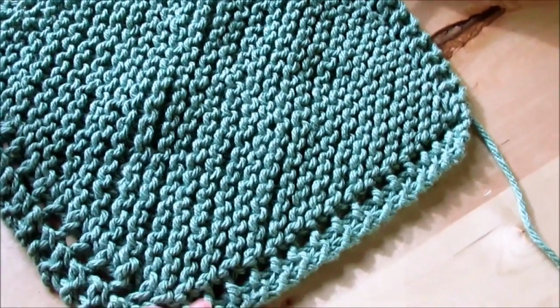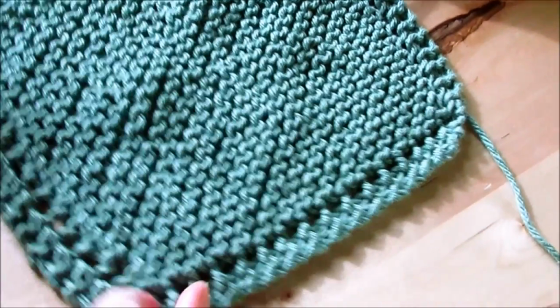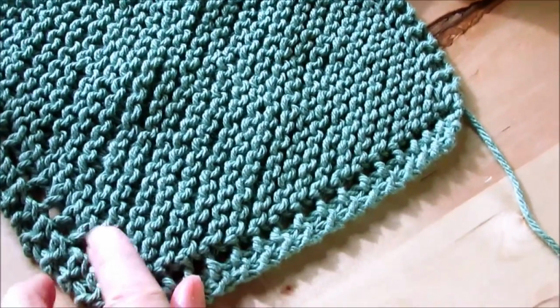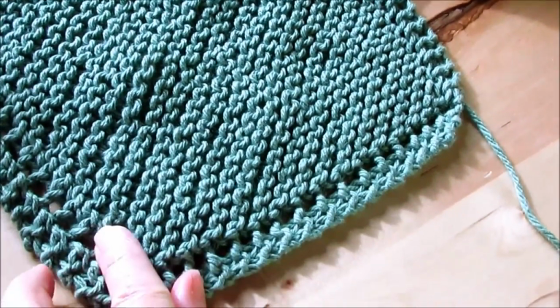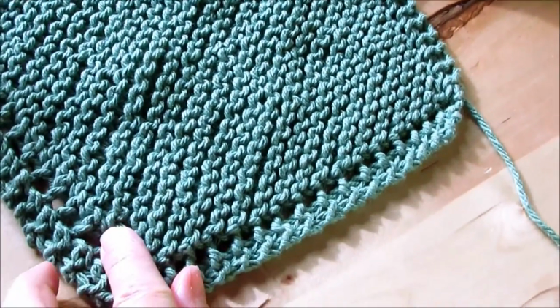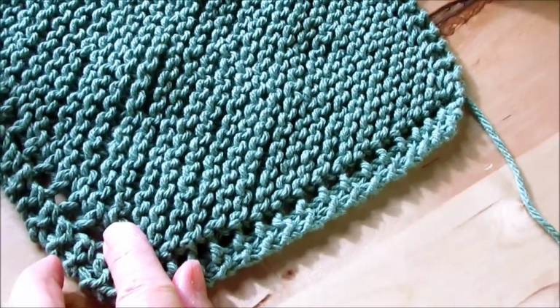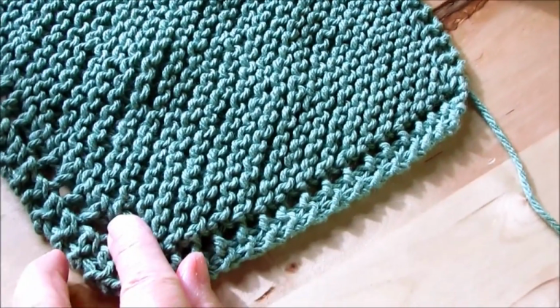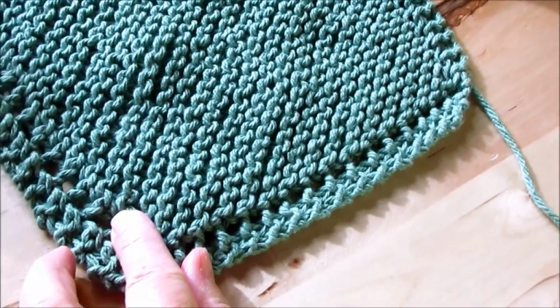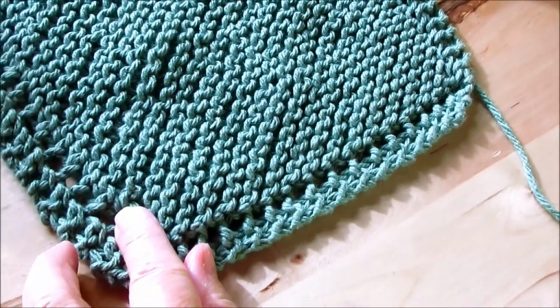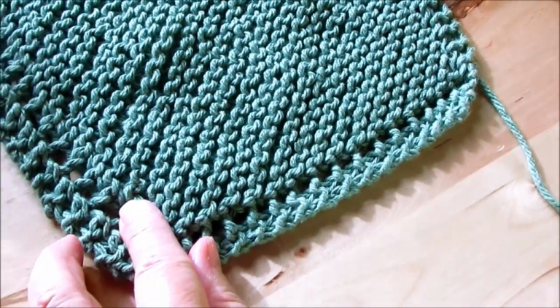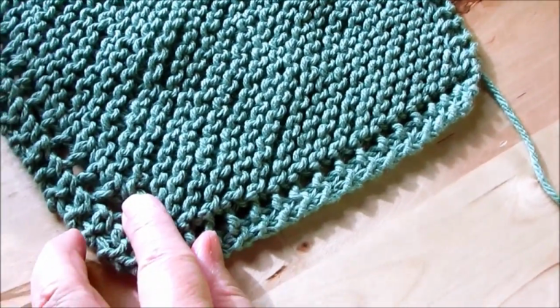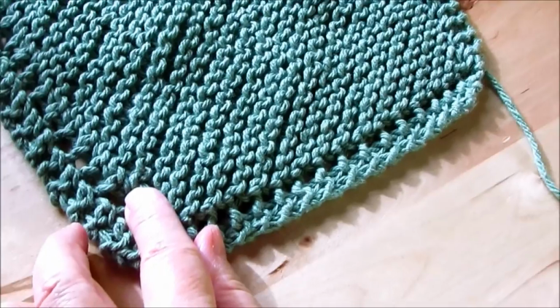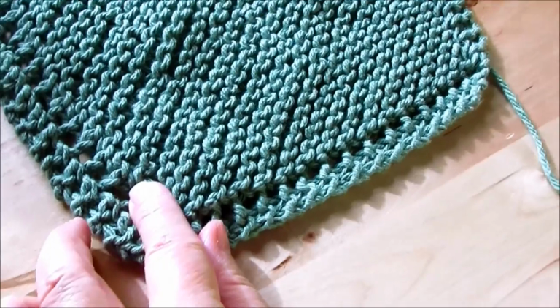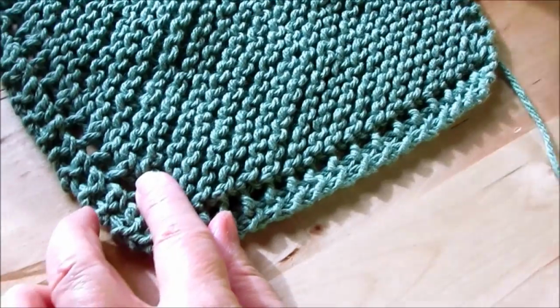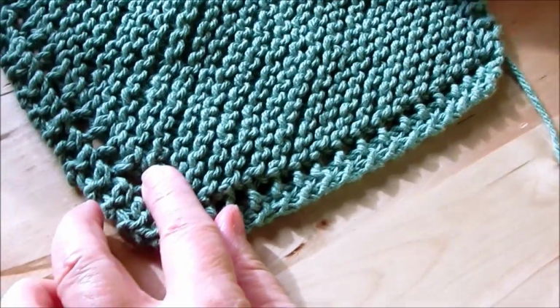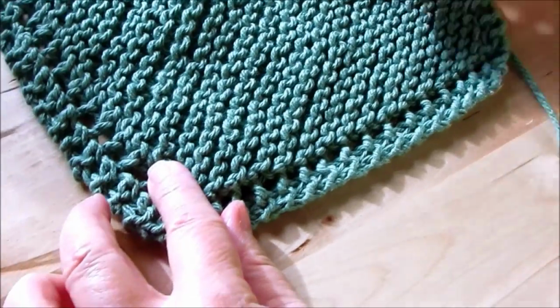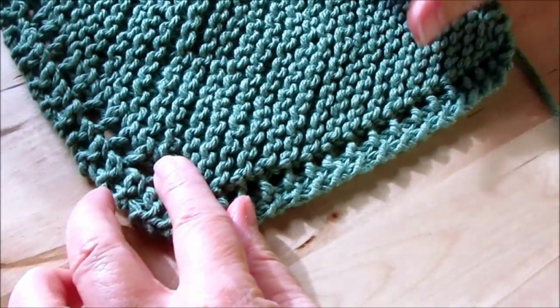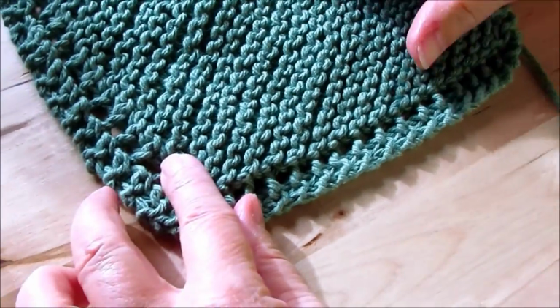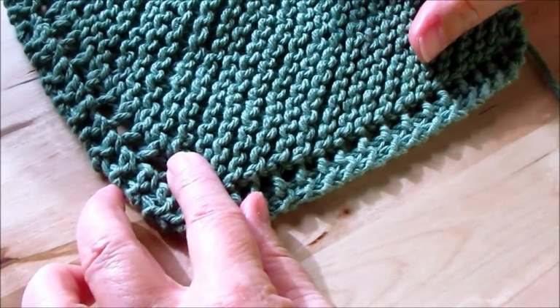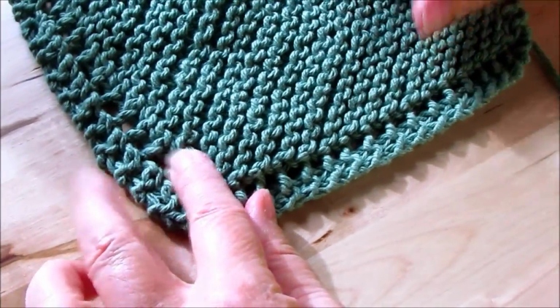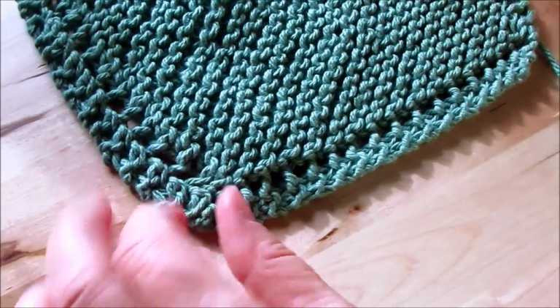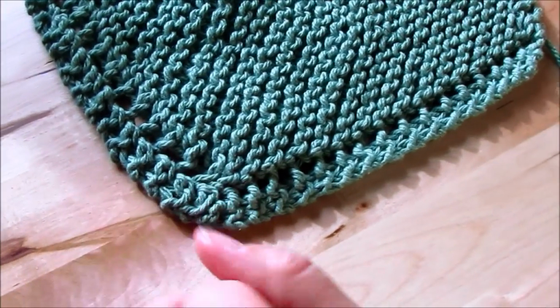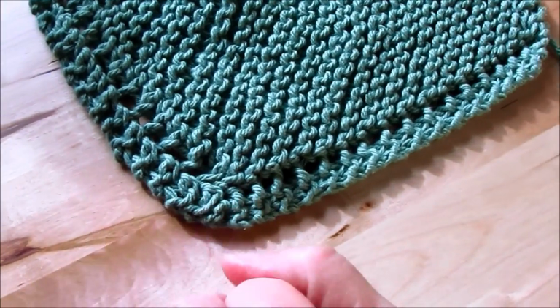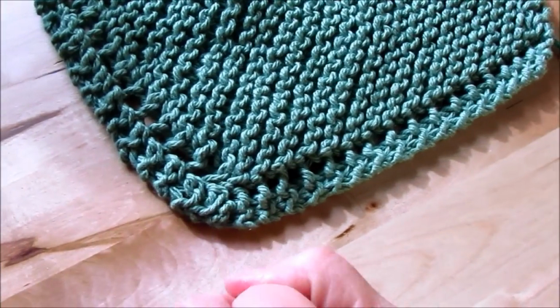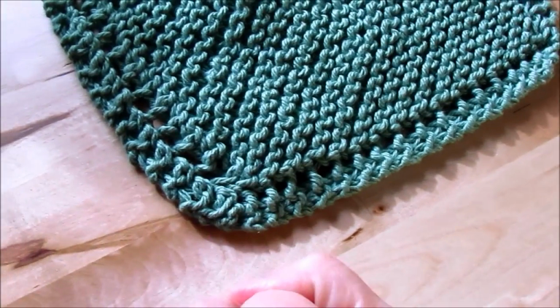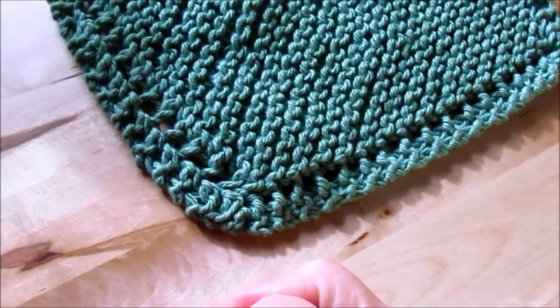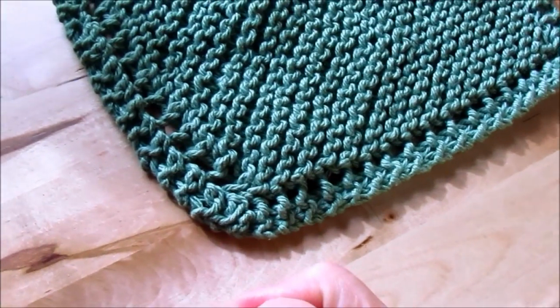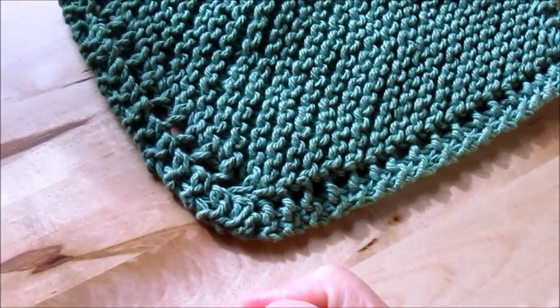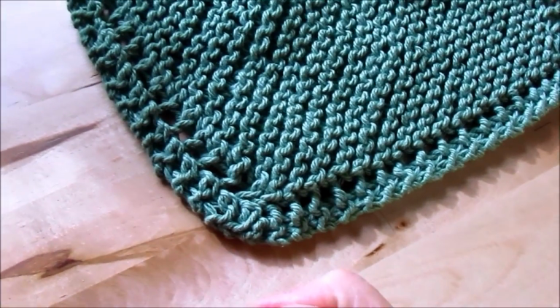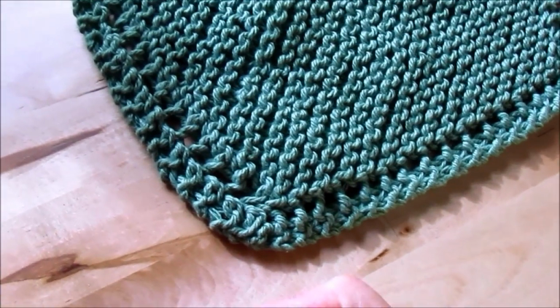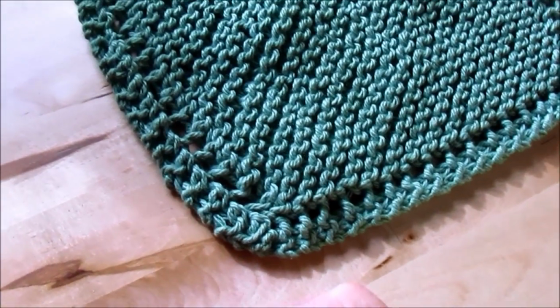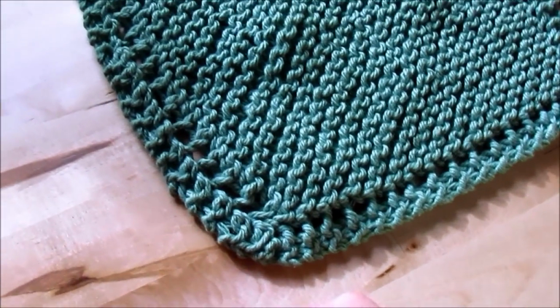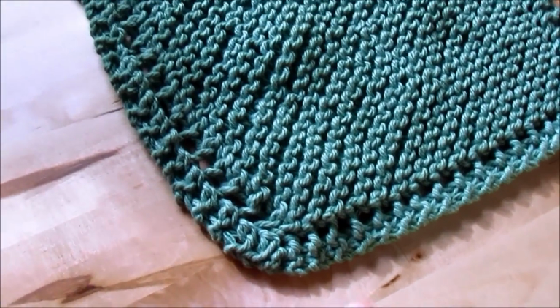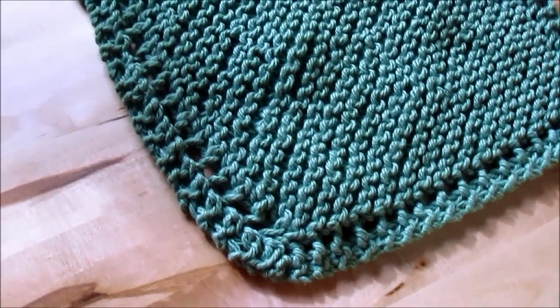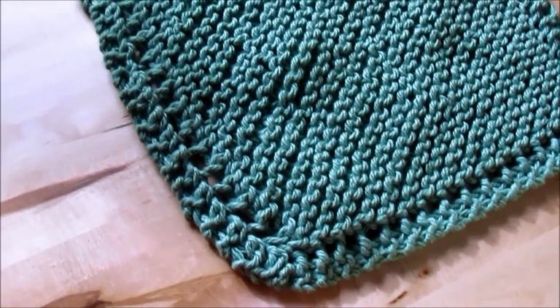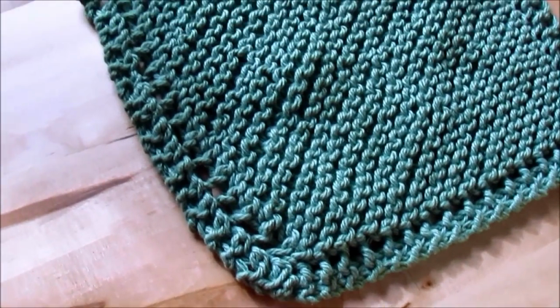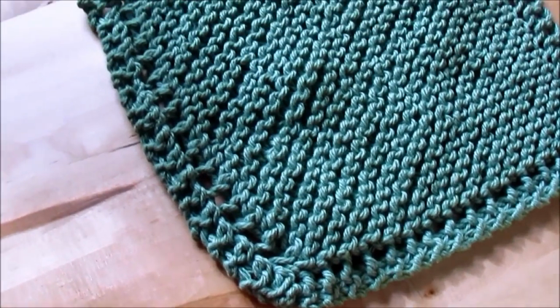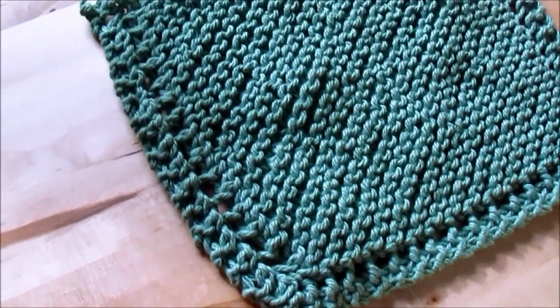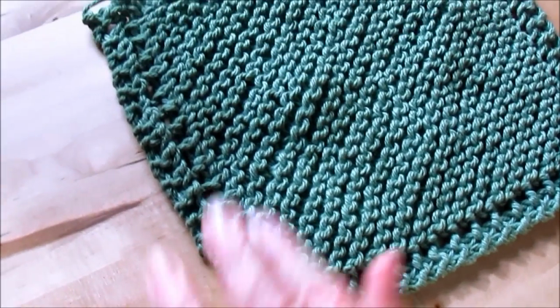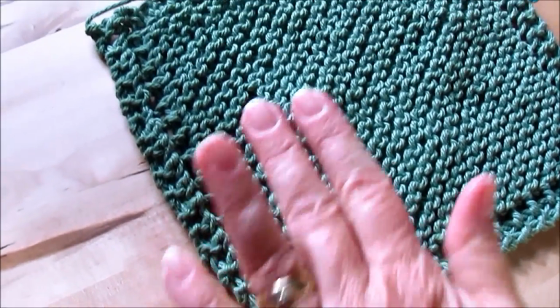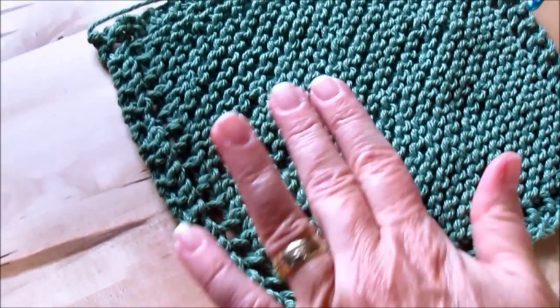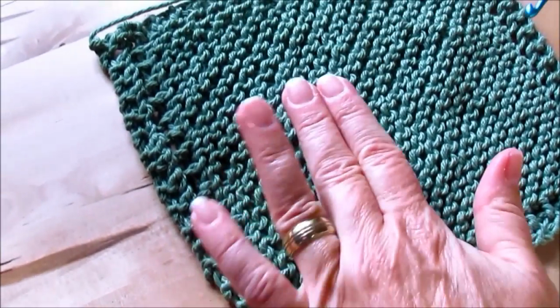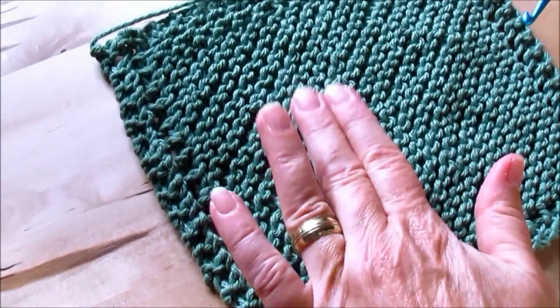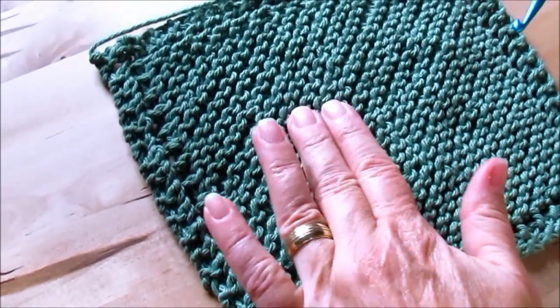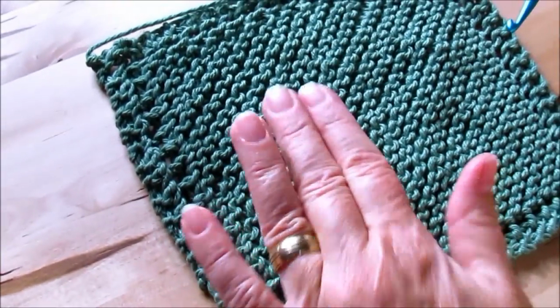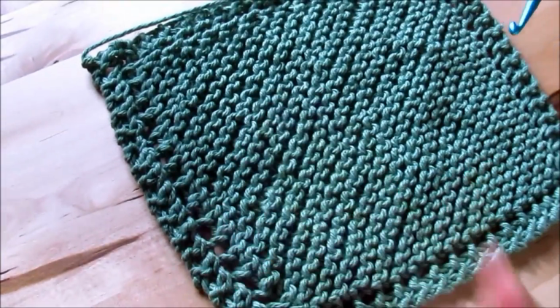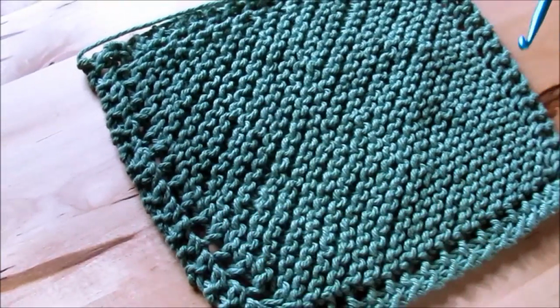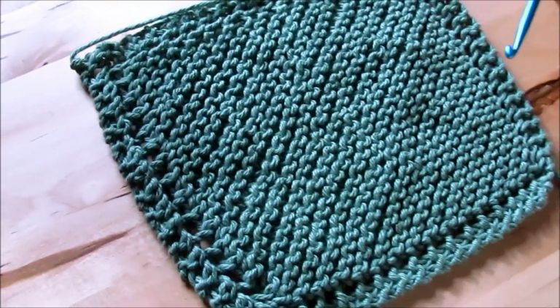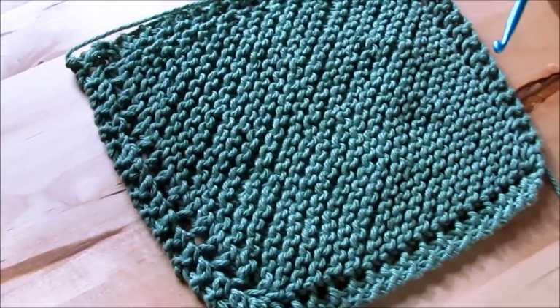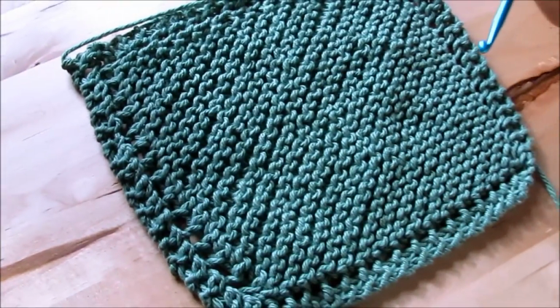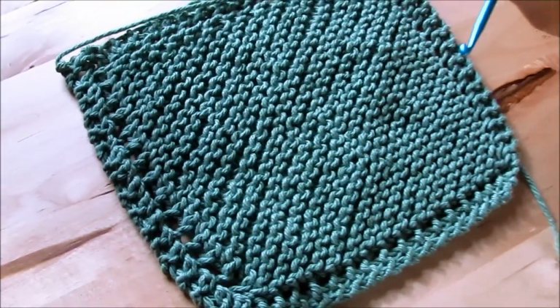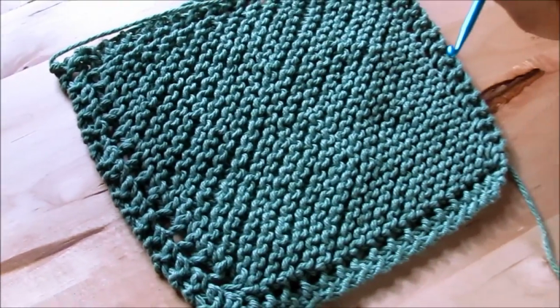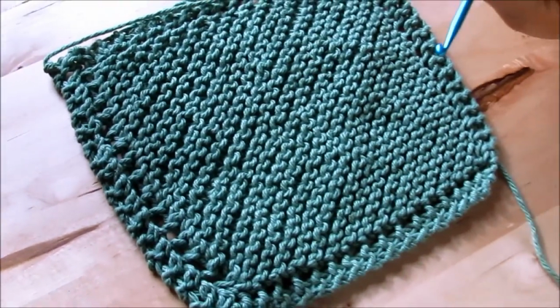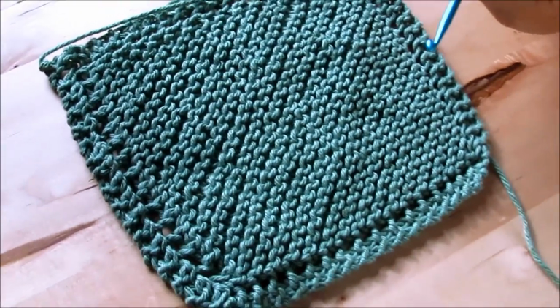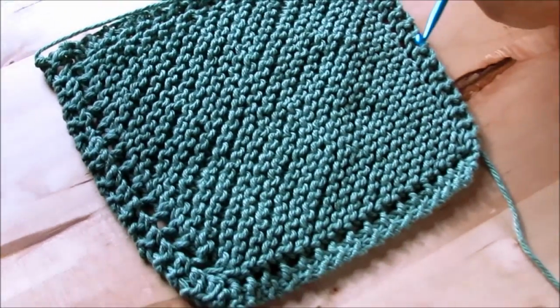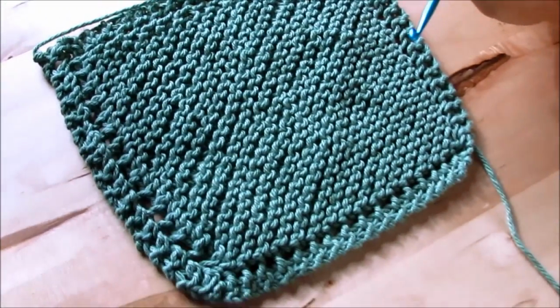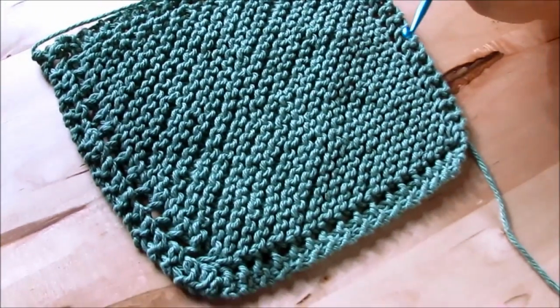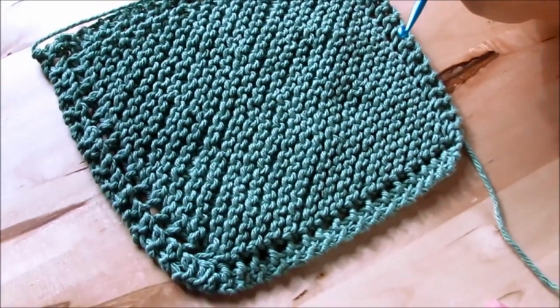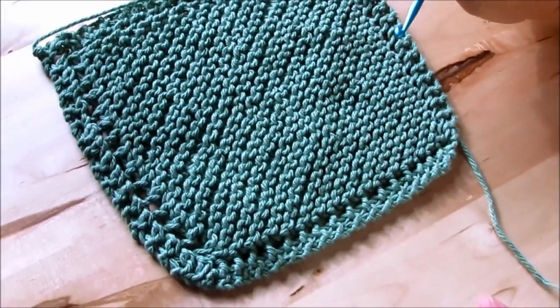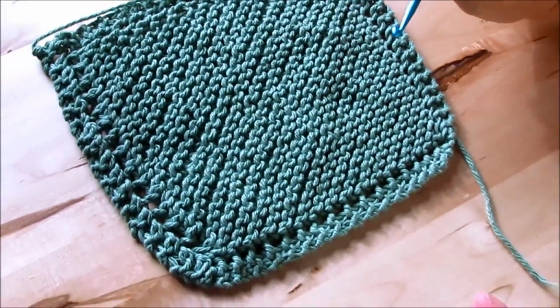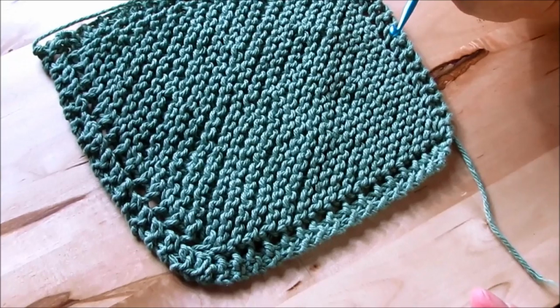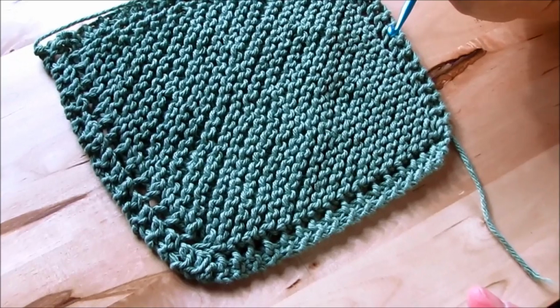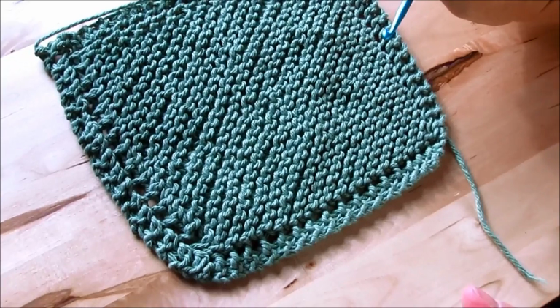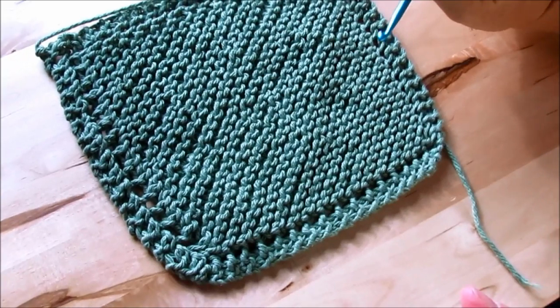Once you start knitting continental style, you can get these done in 45 minutes to an hour. Fast and easy.